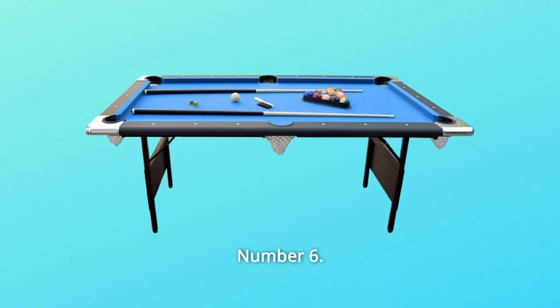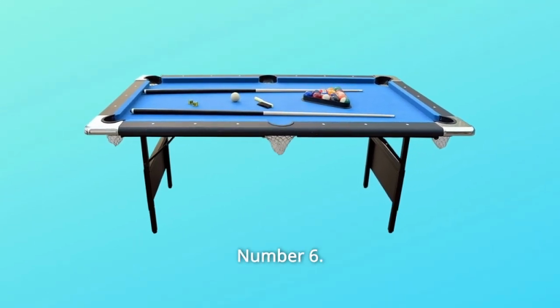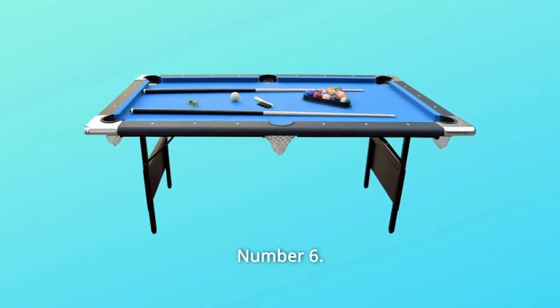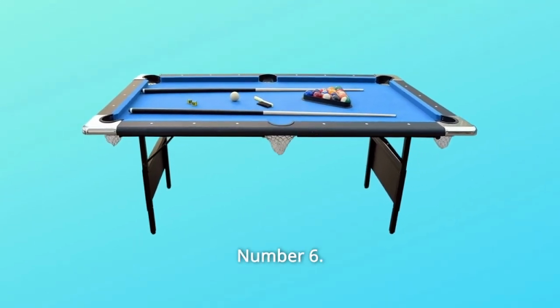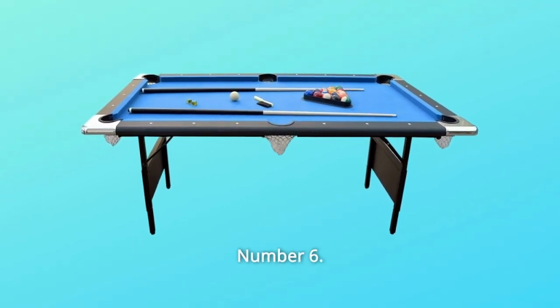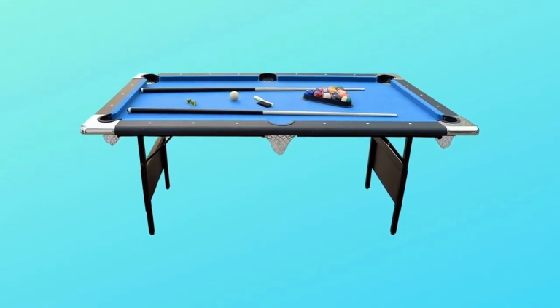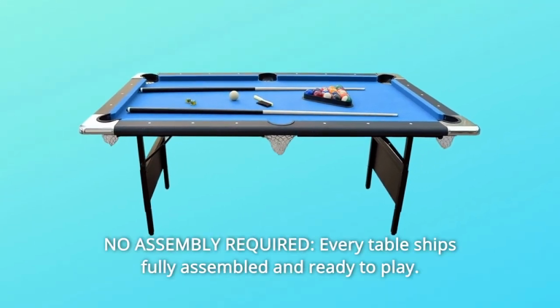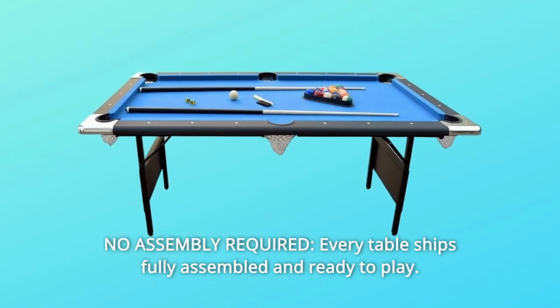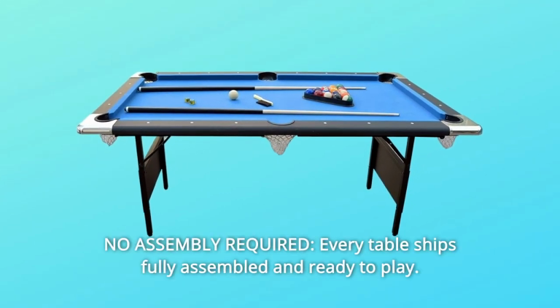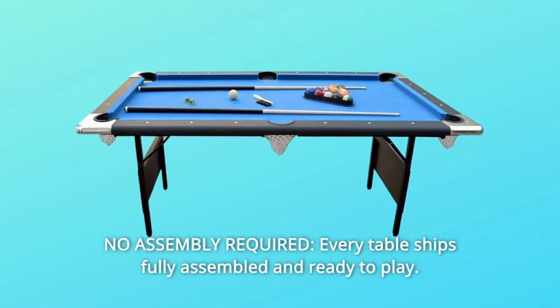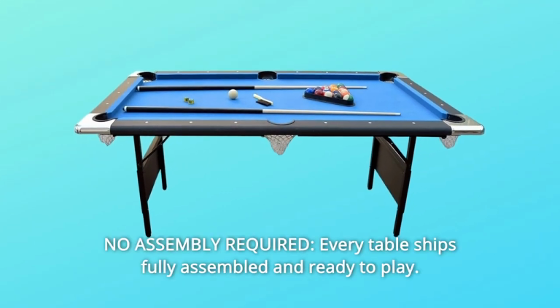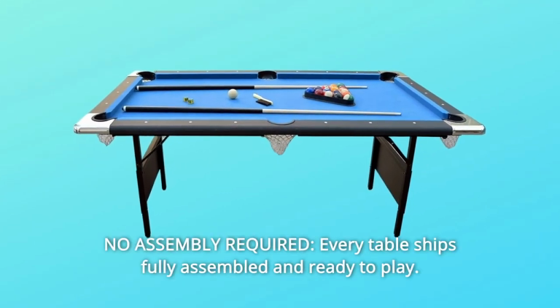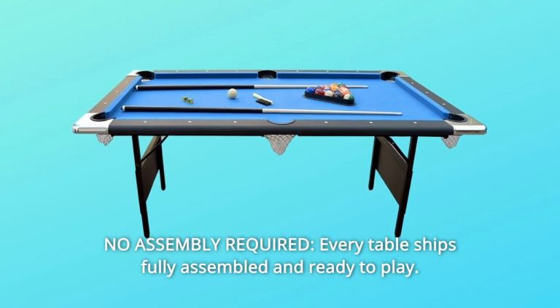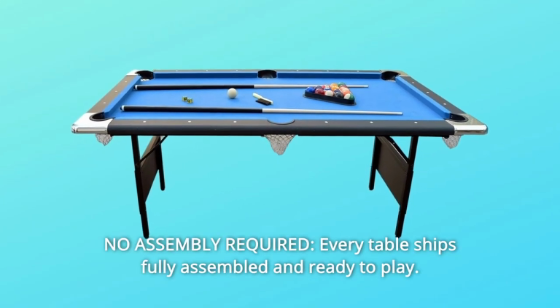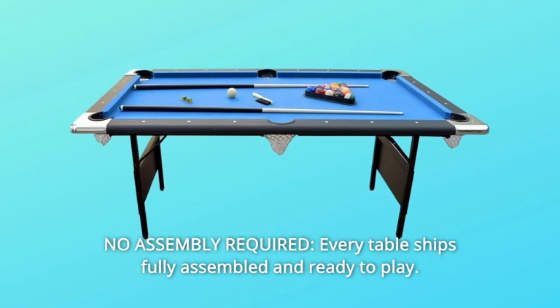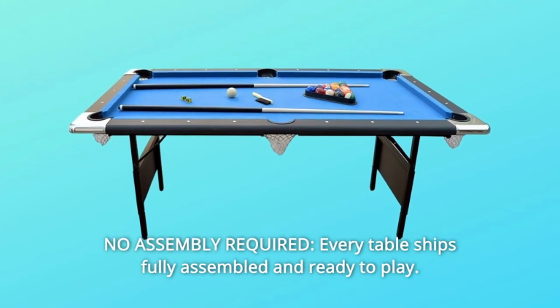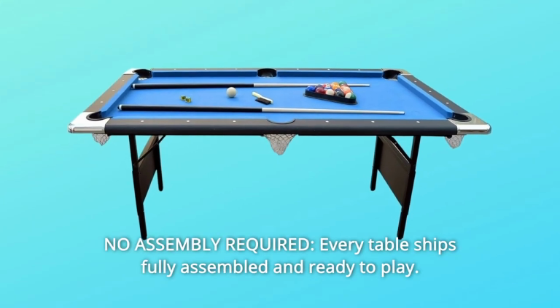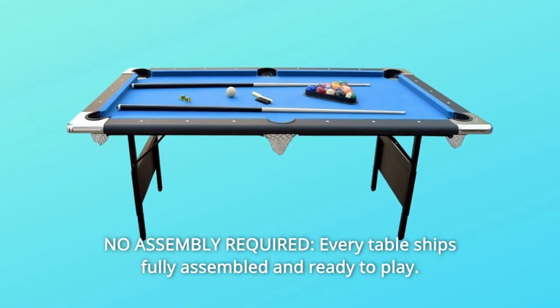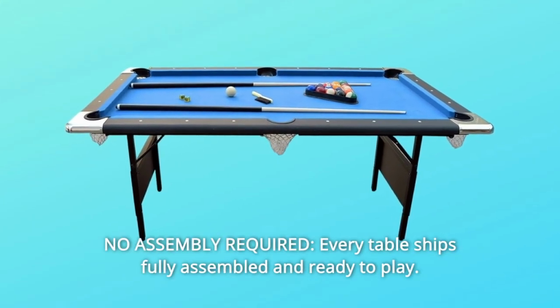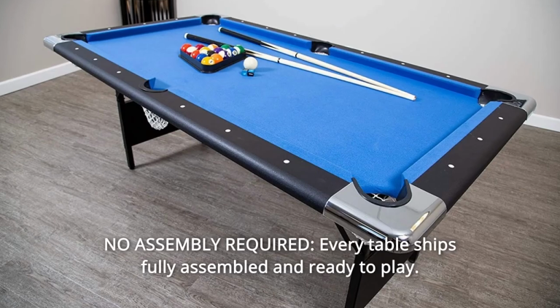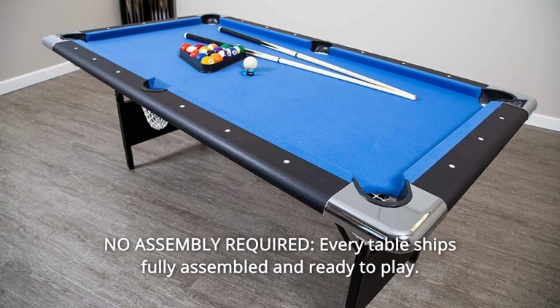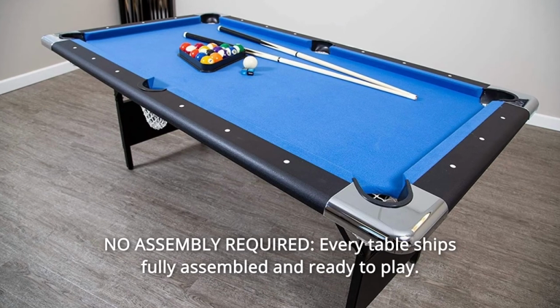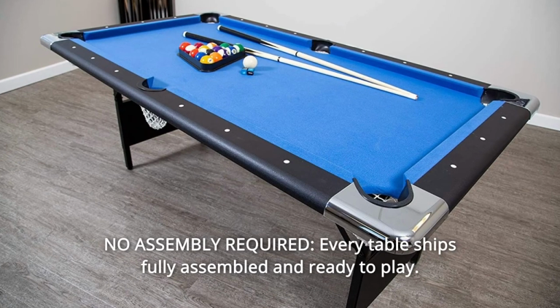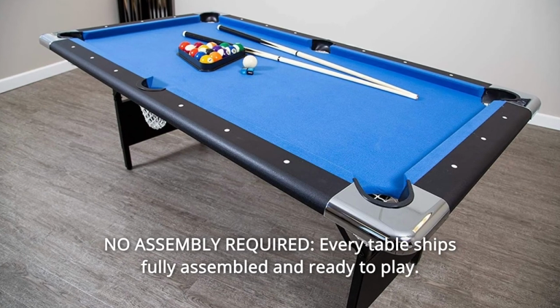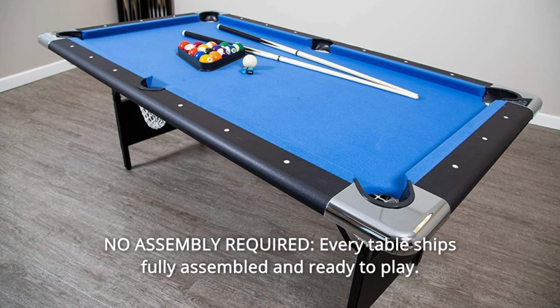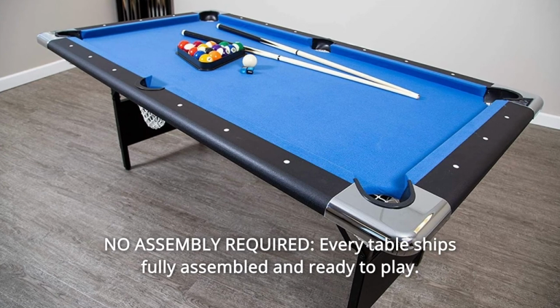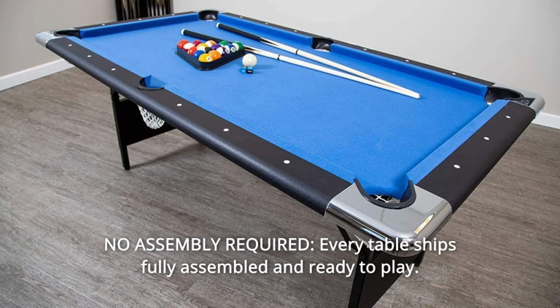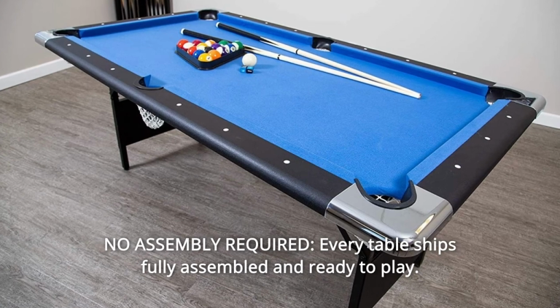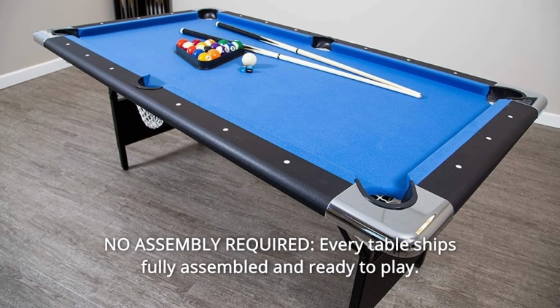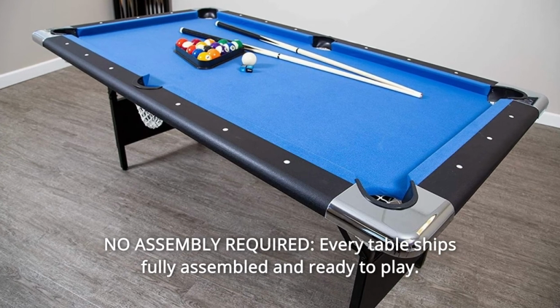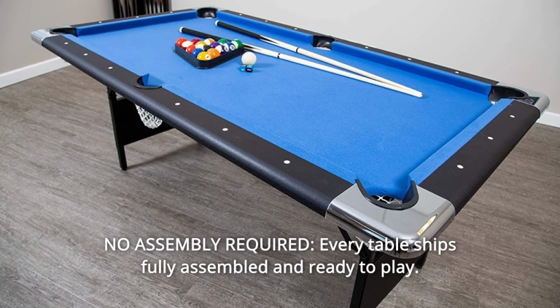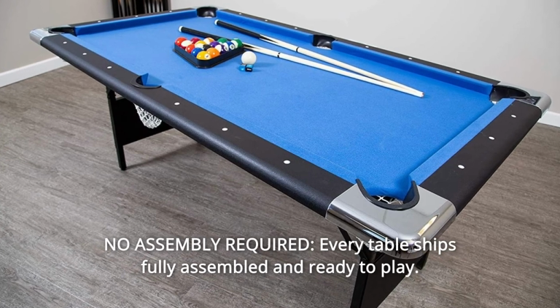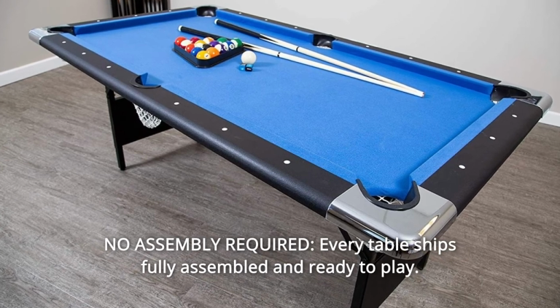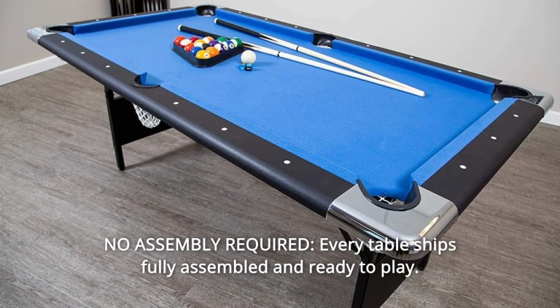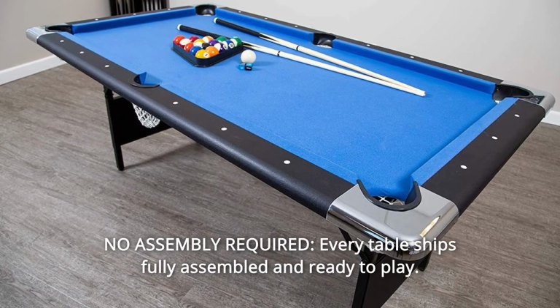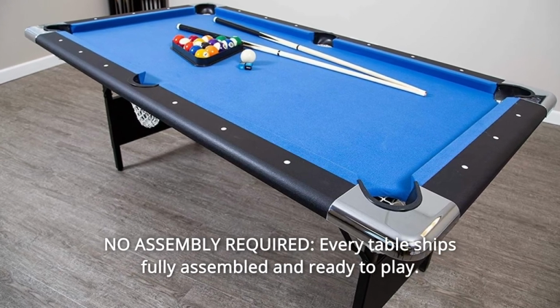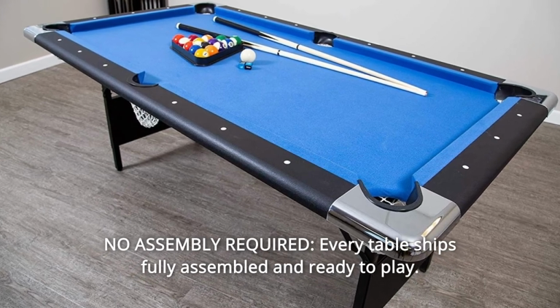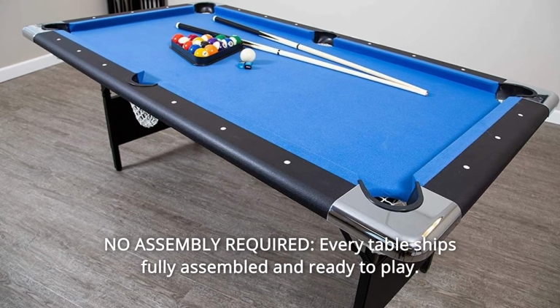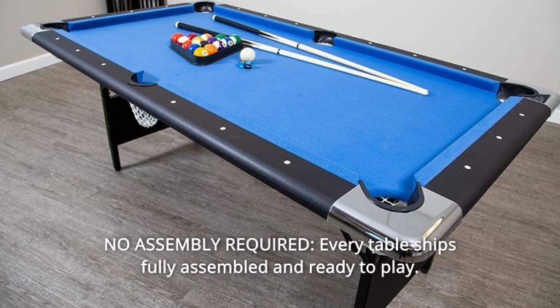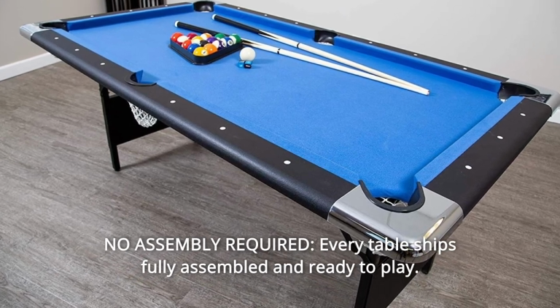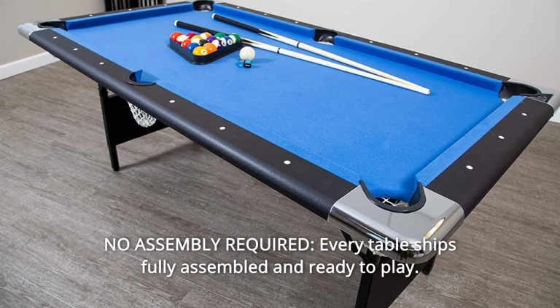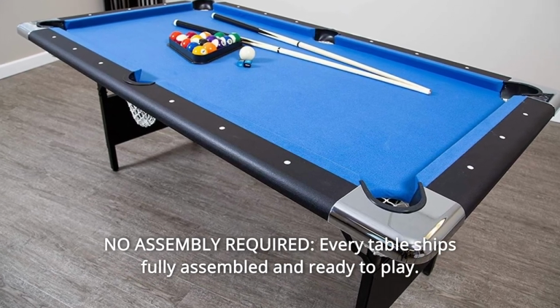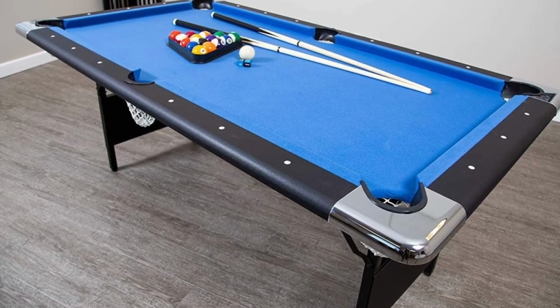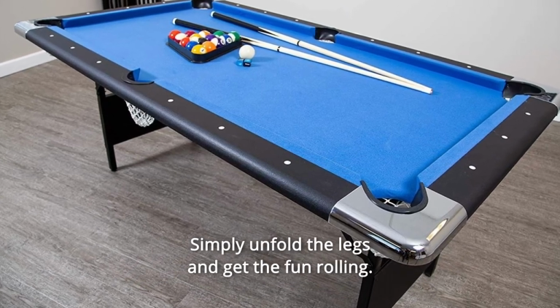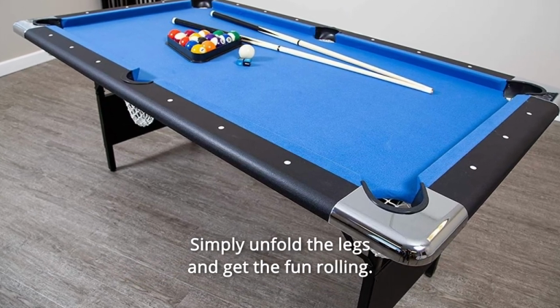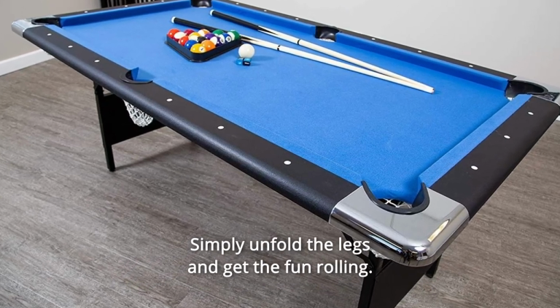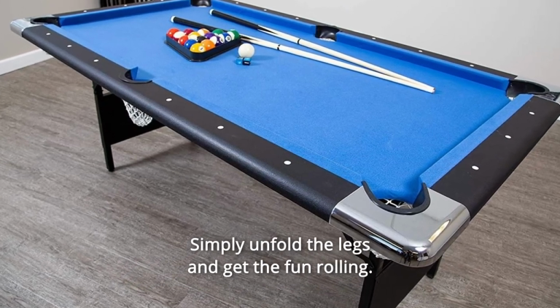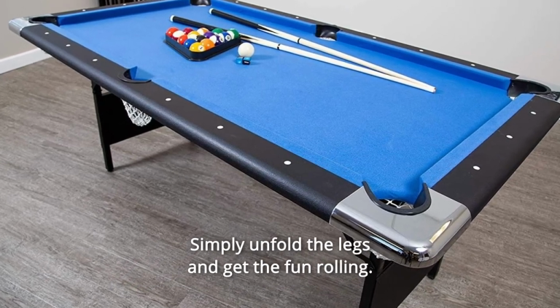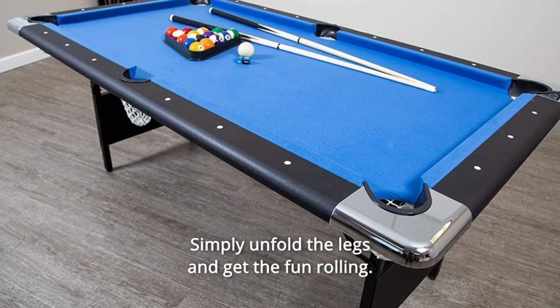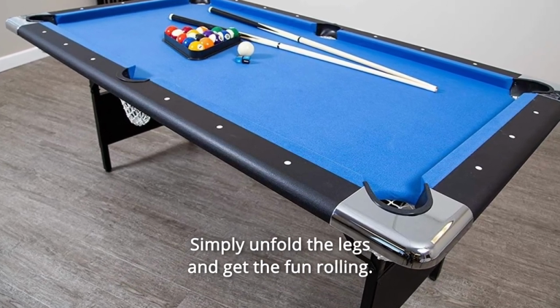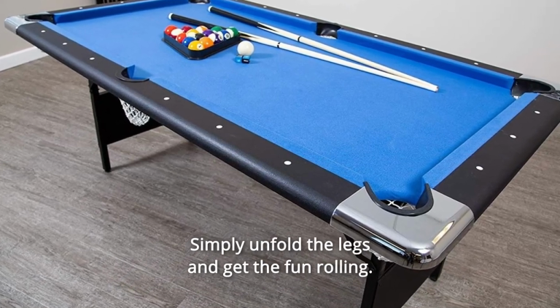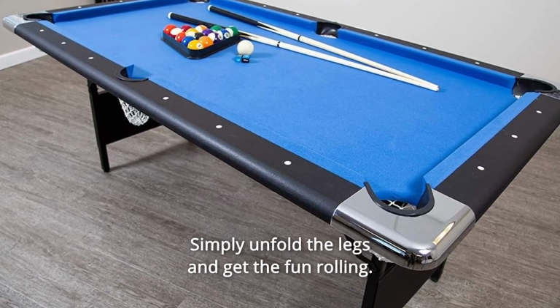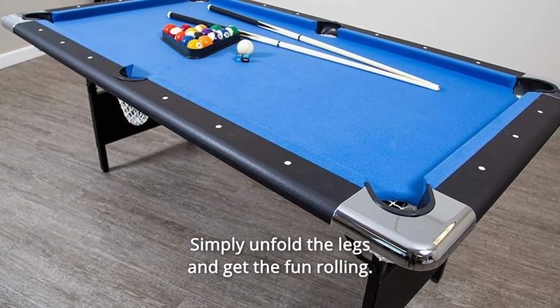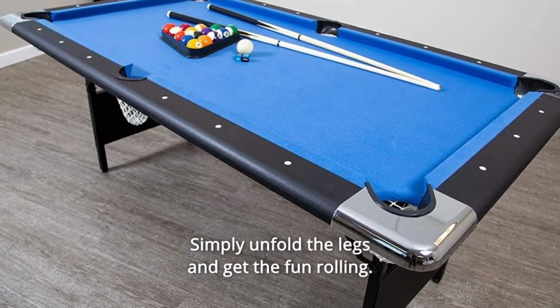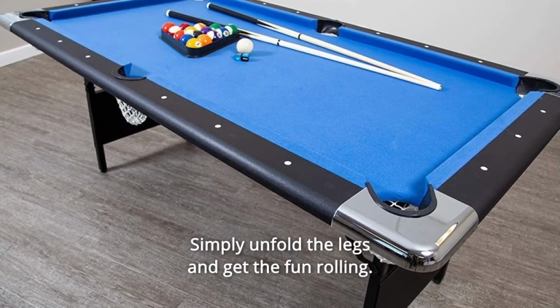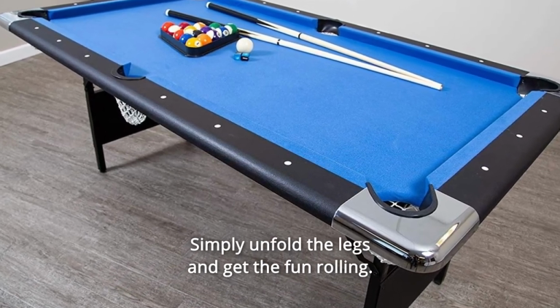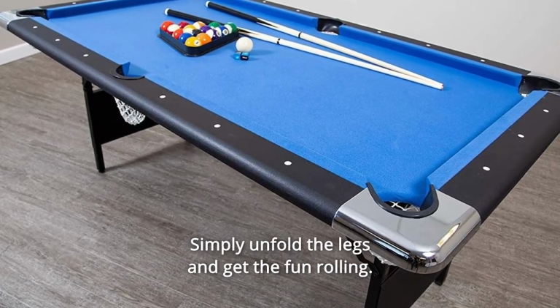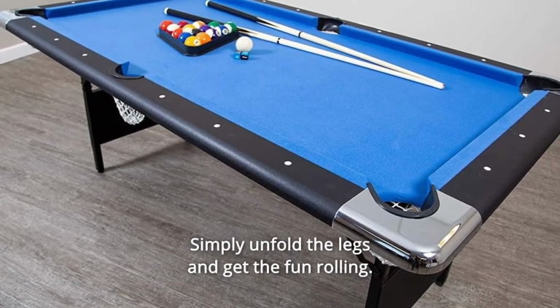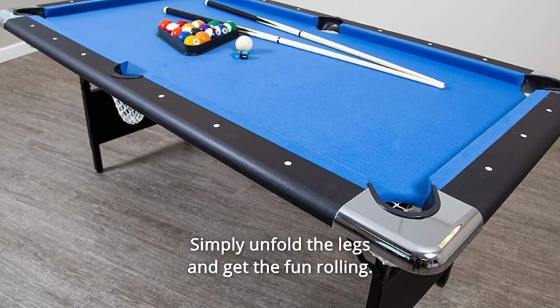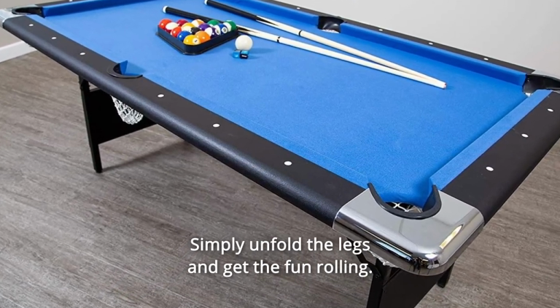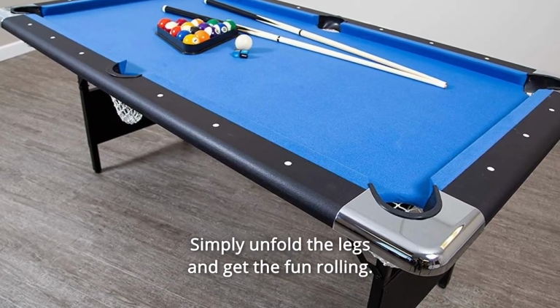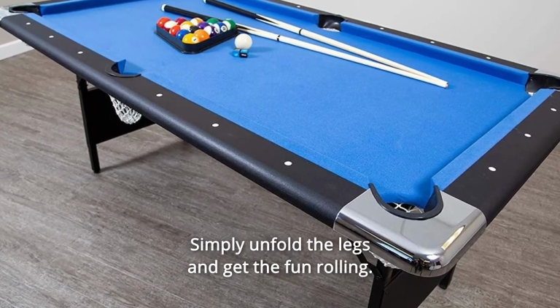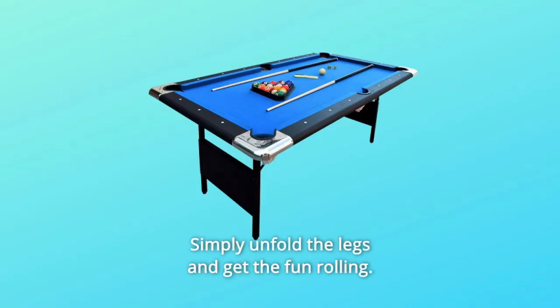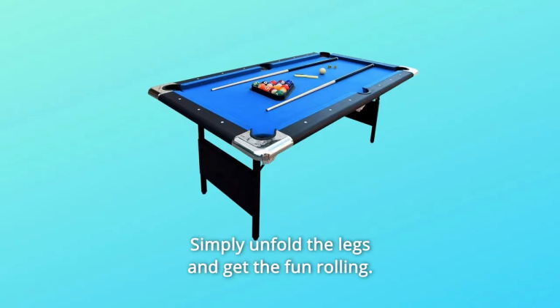Number 6: No Assembly Required. Every table ships fully assembled and ready to play. Simply unfold the legs and get the fun rolling.